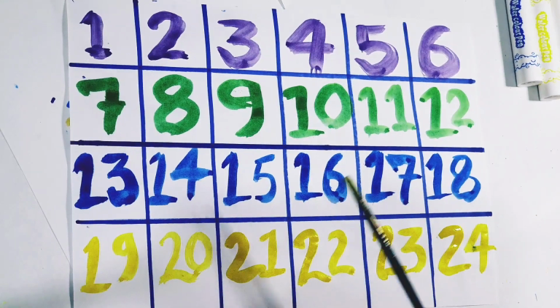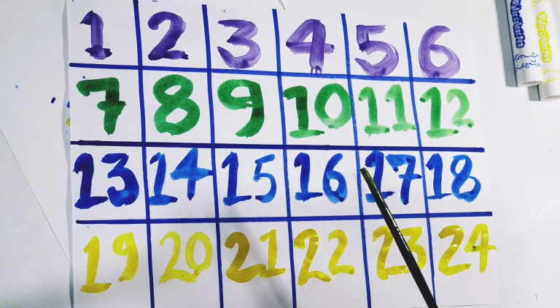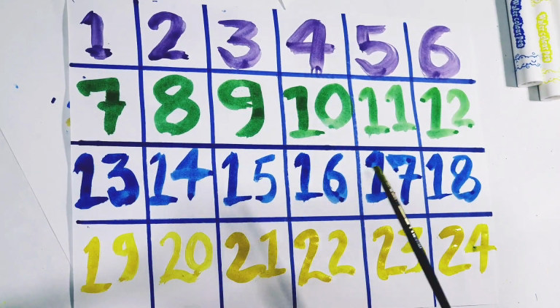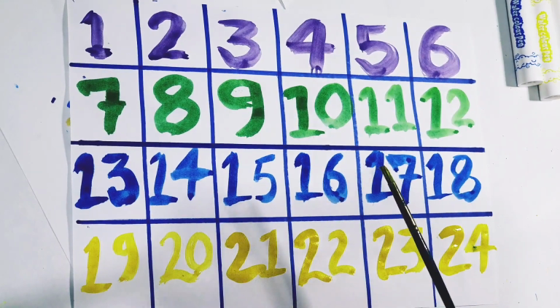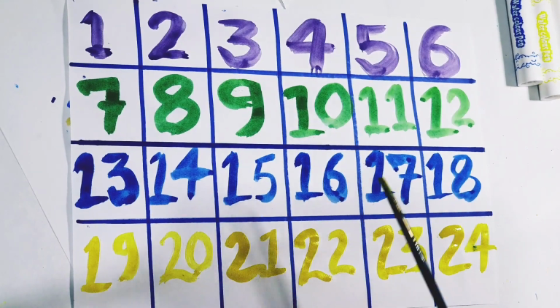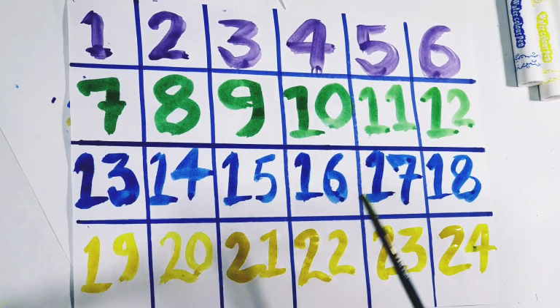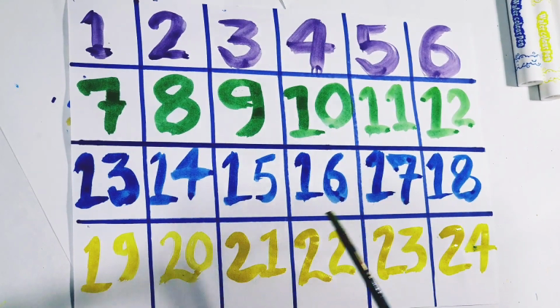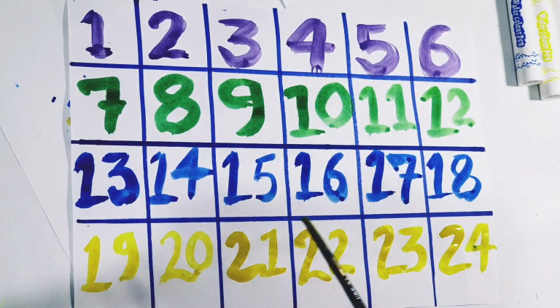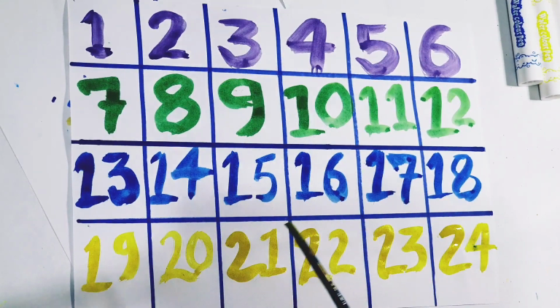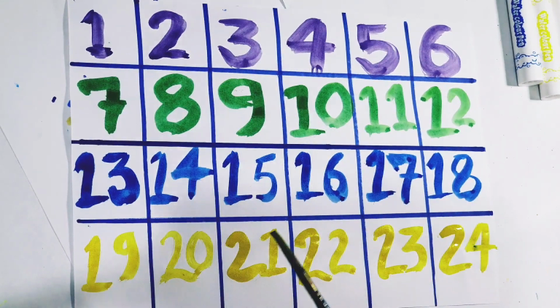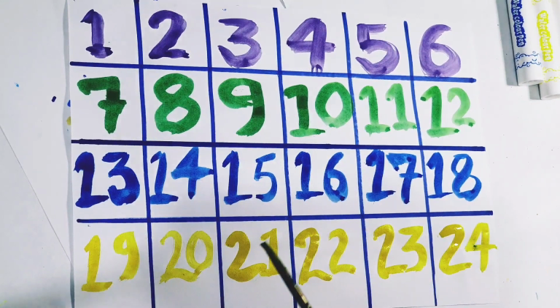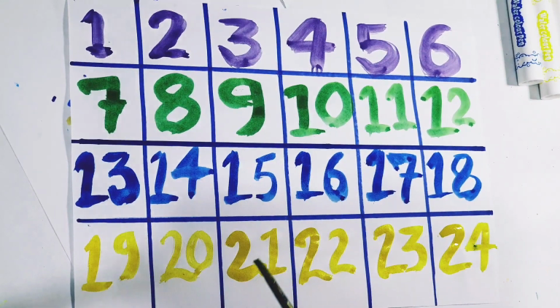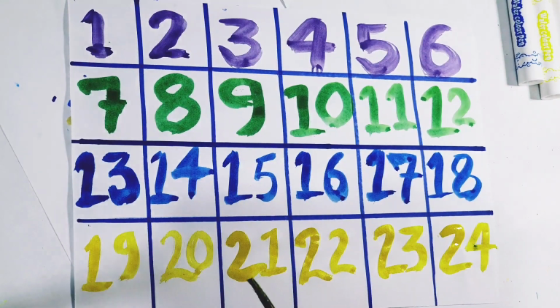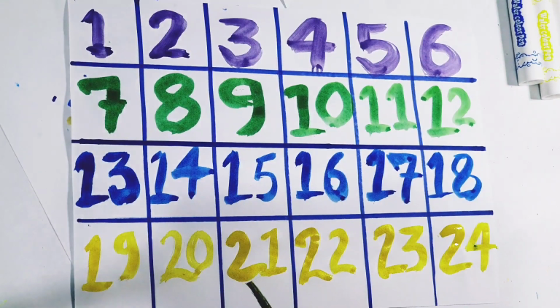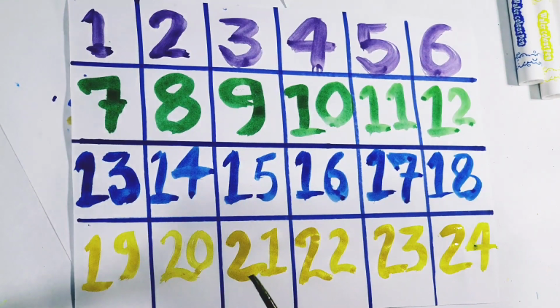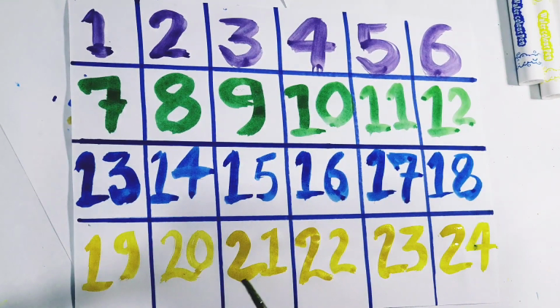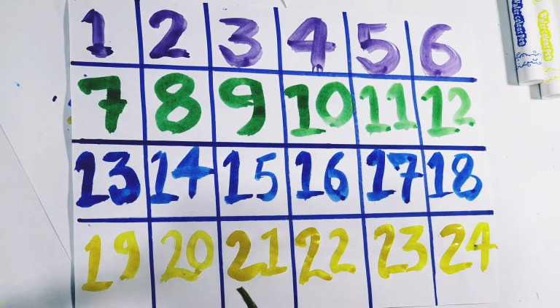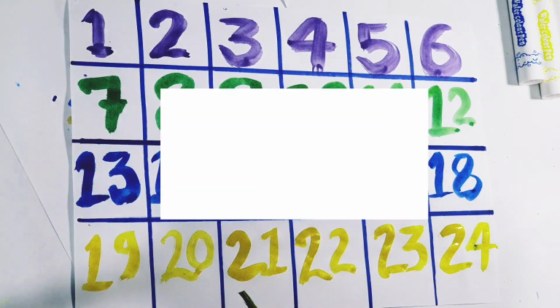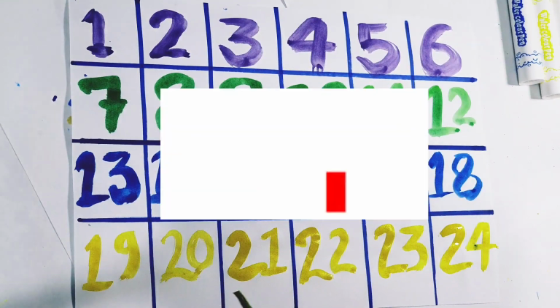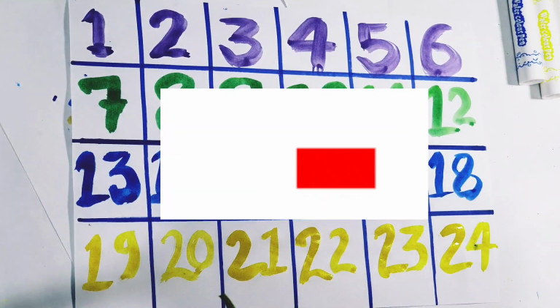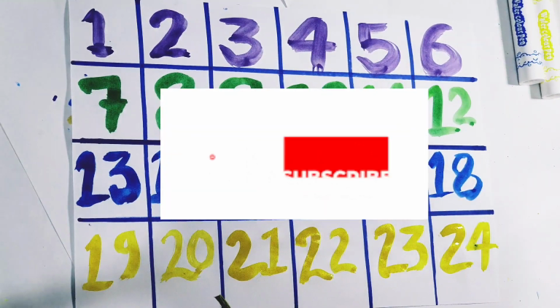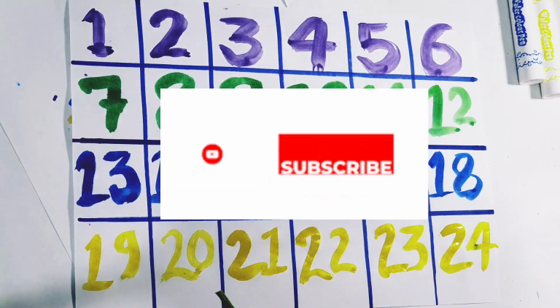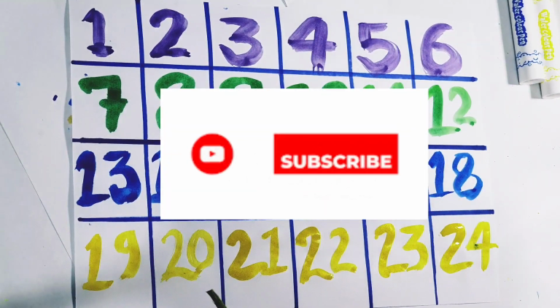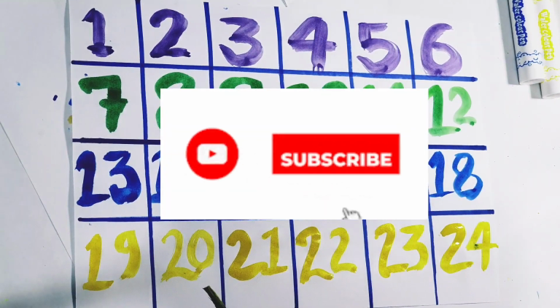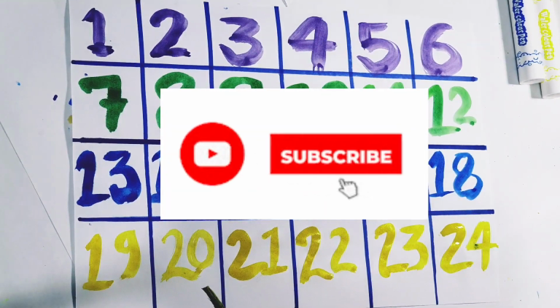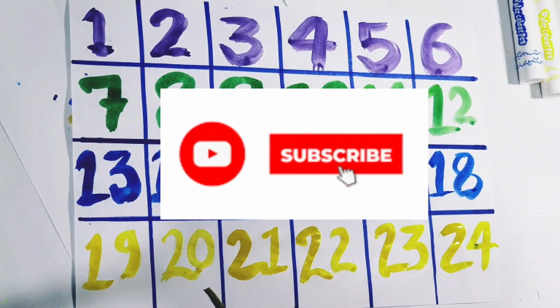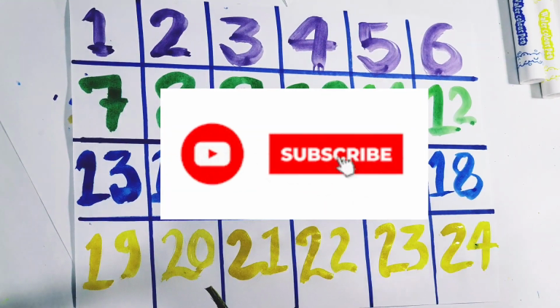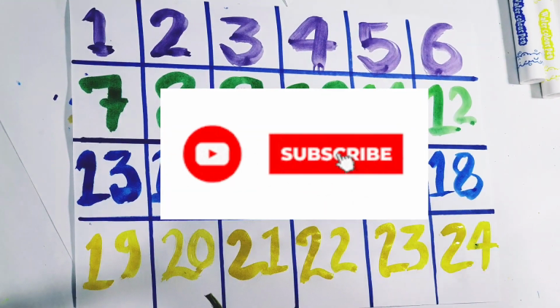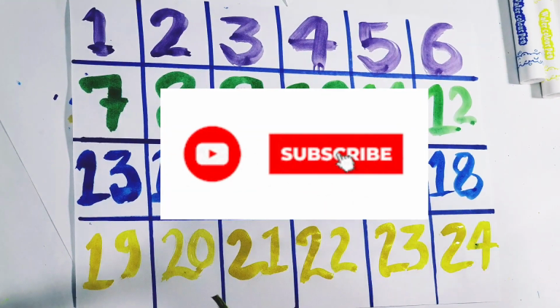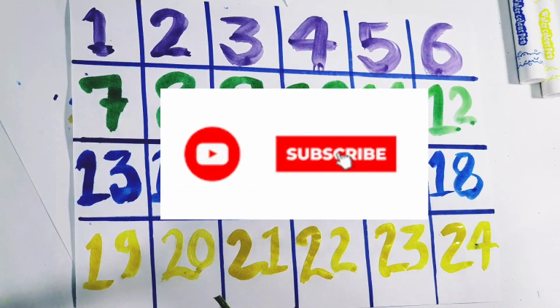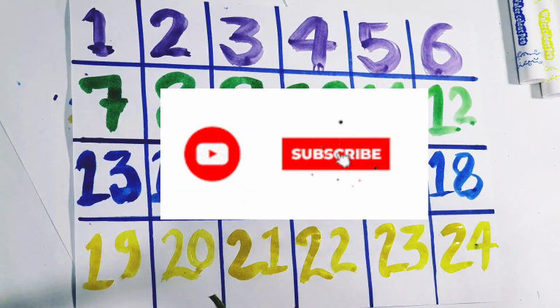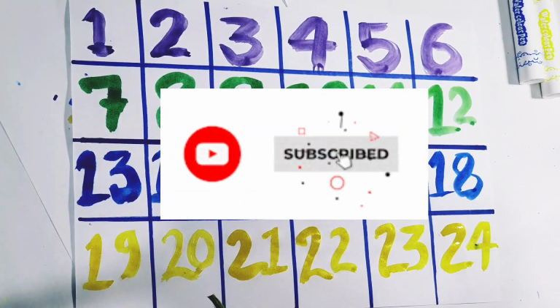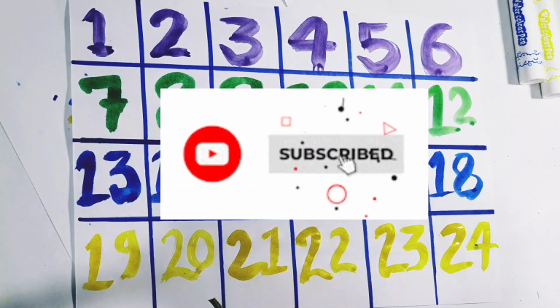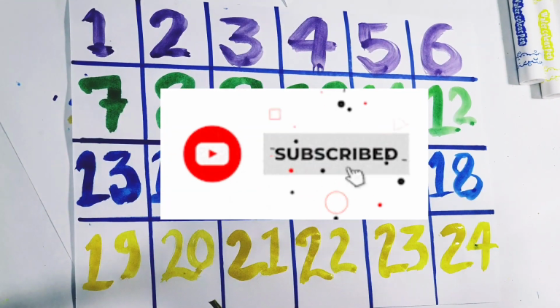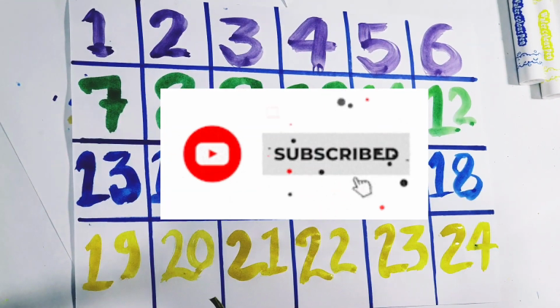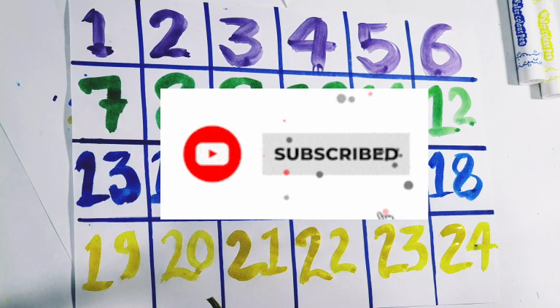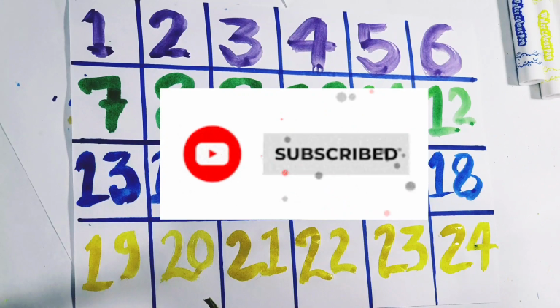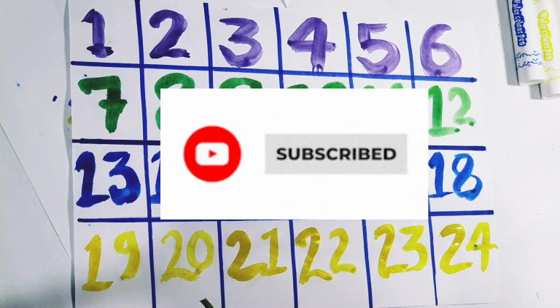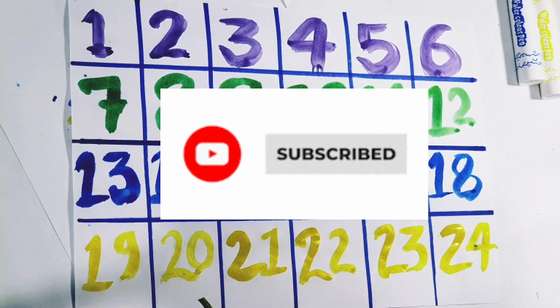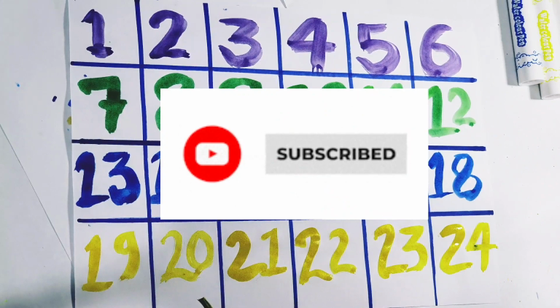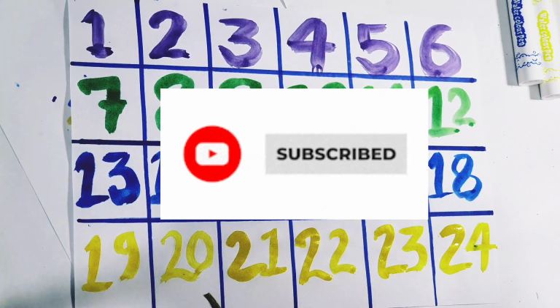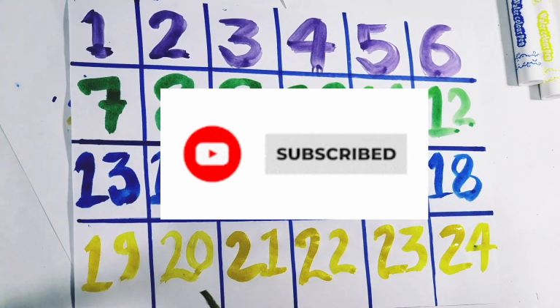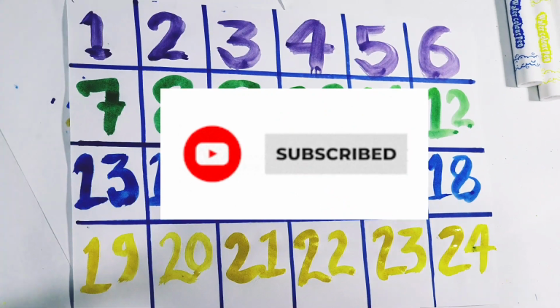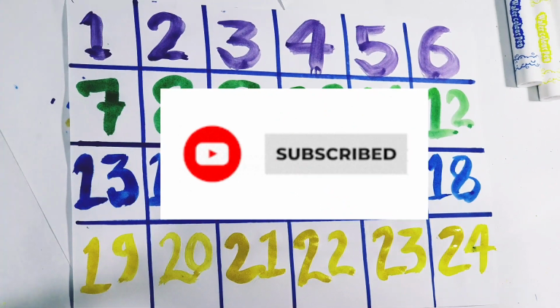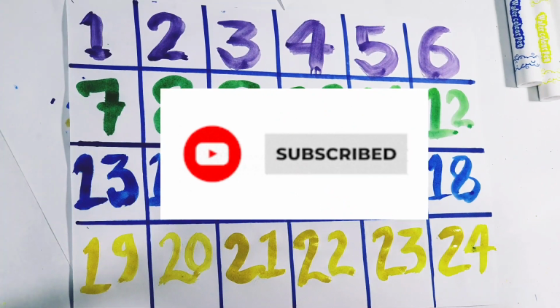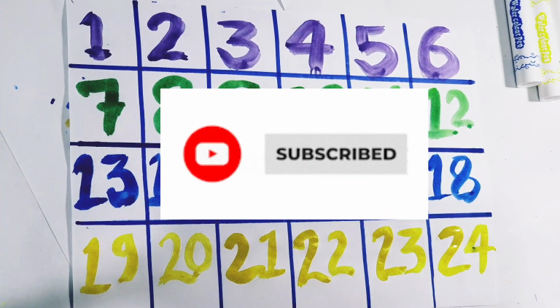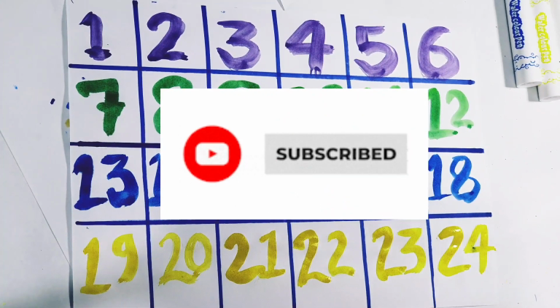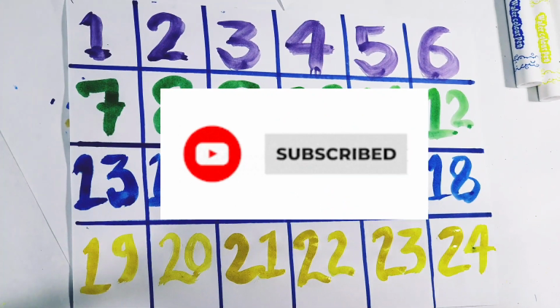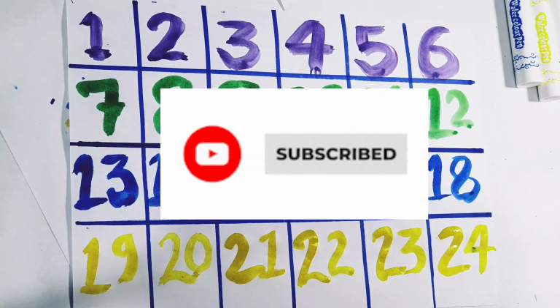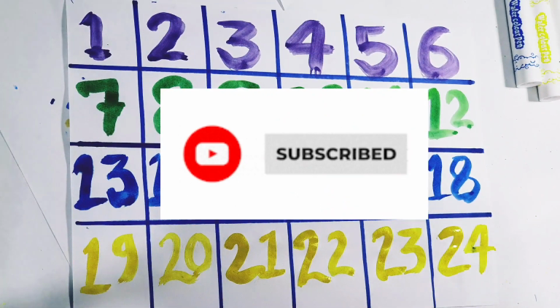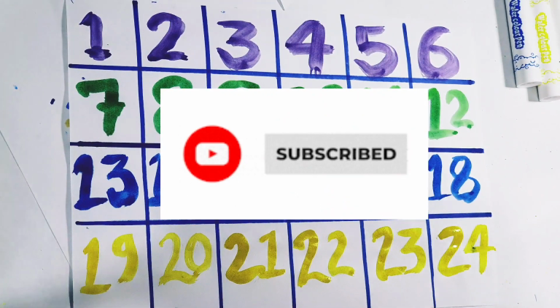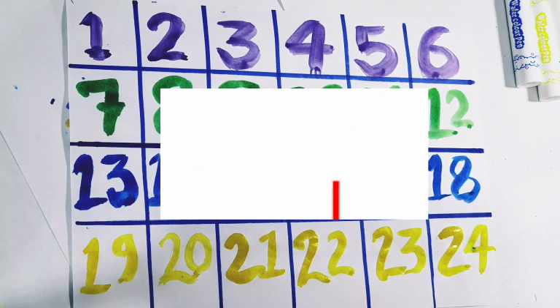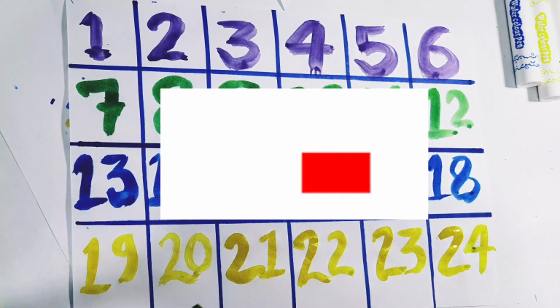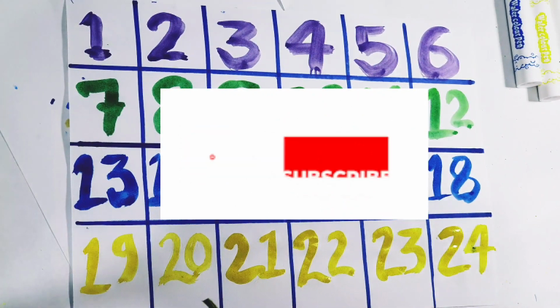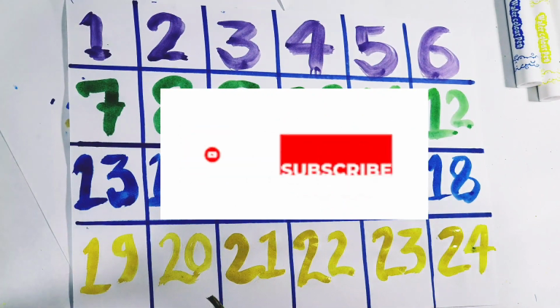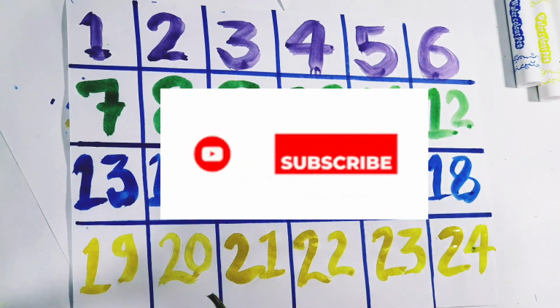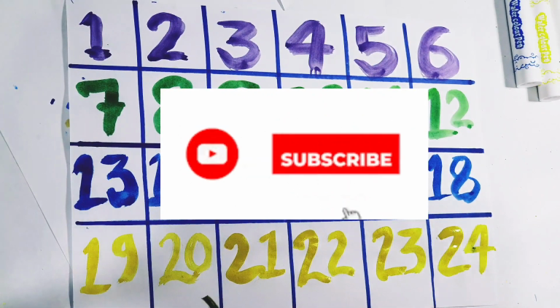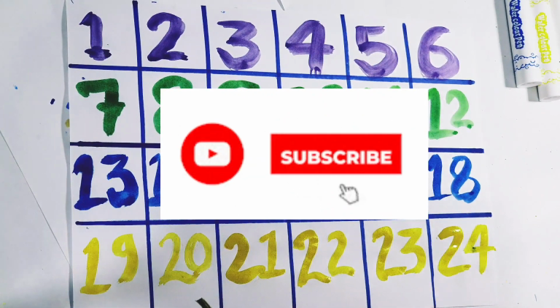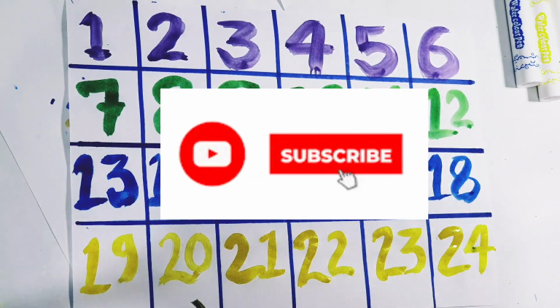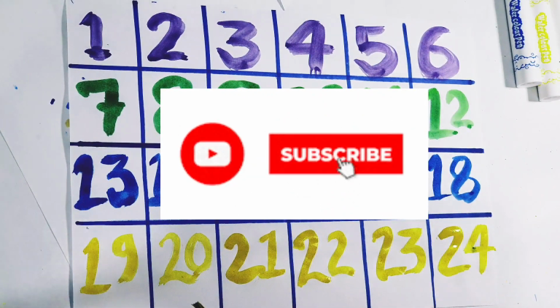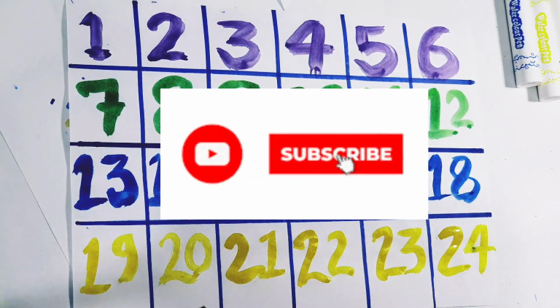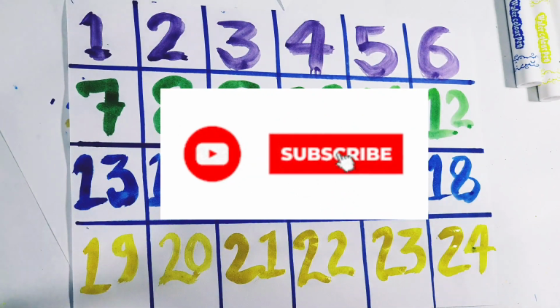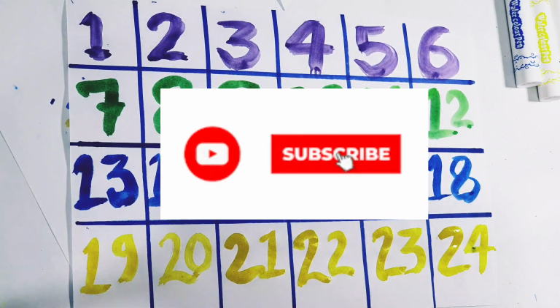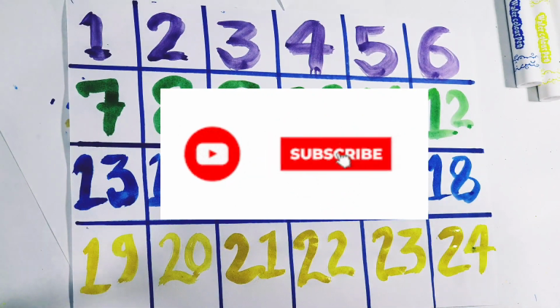Hope you like my video. Please don't forget to like, share and subscribe my channel. We will see you in the next video. Till then, bye.